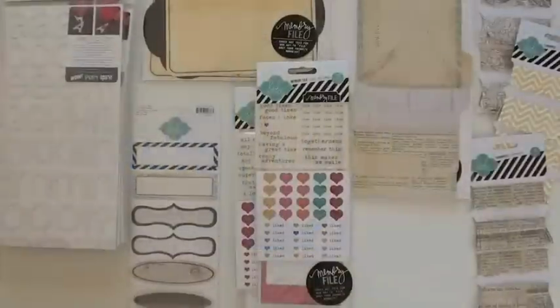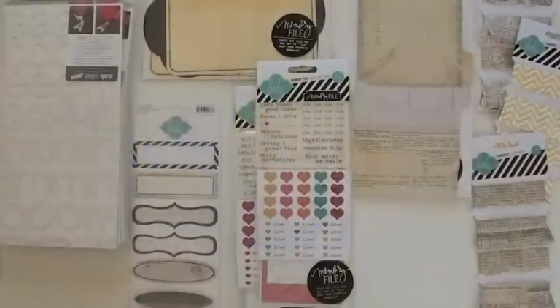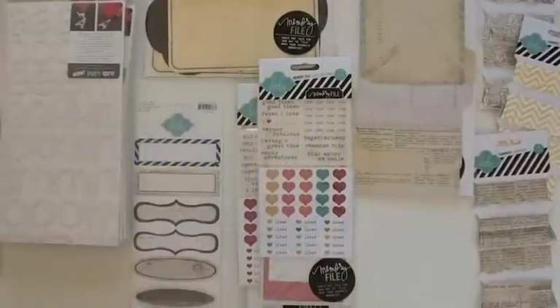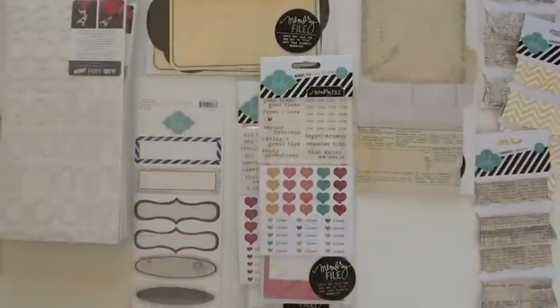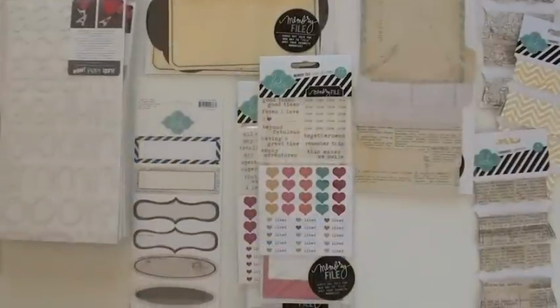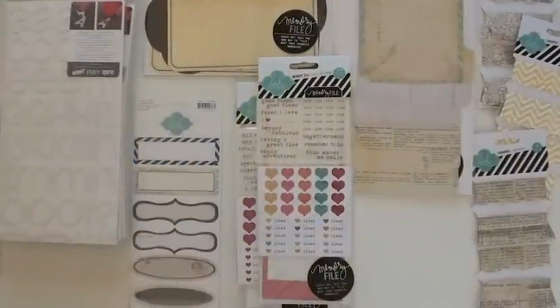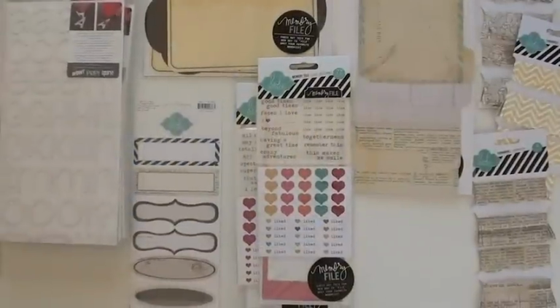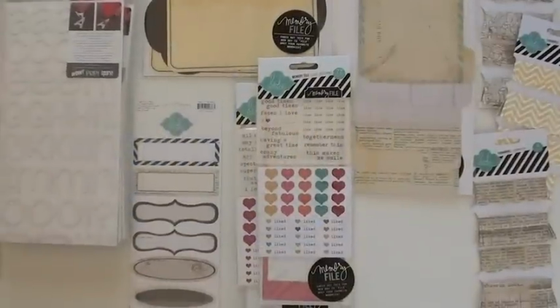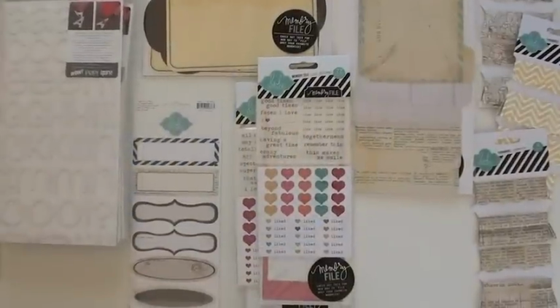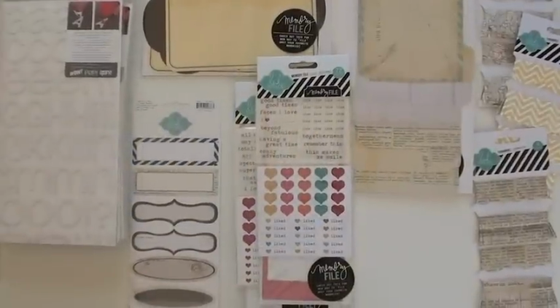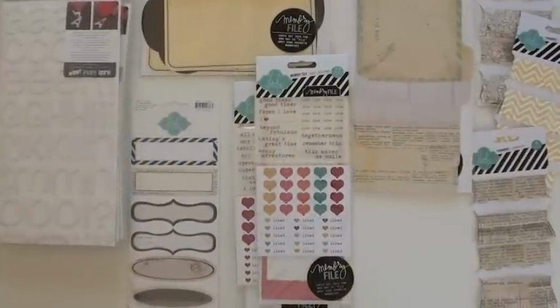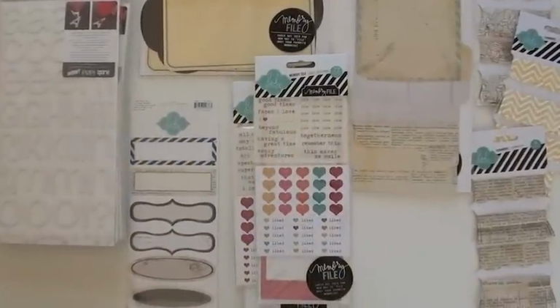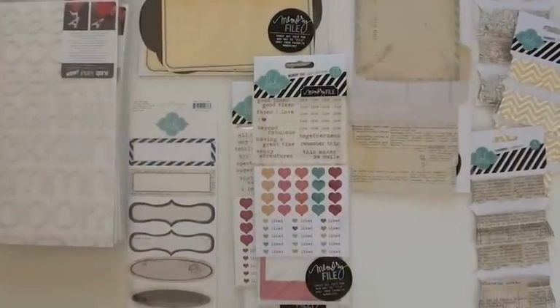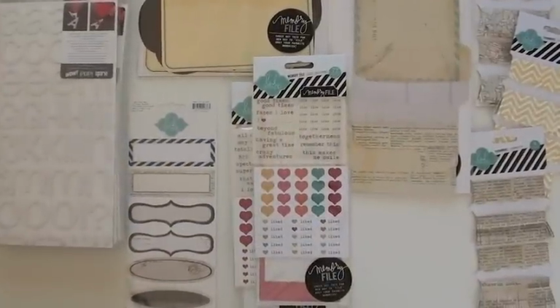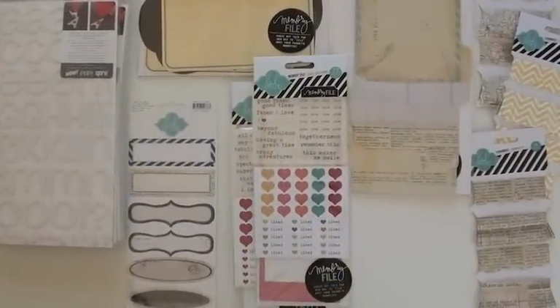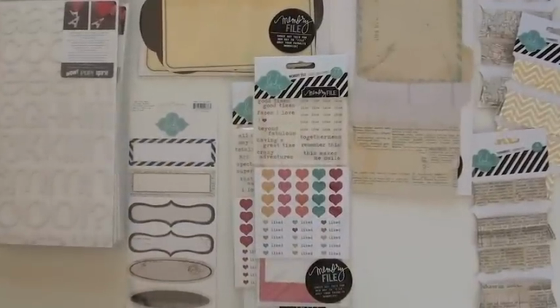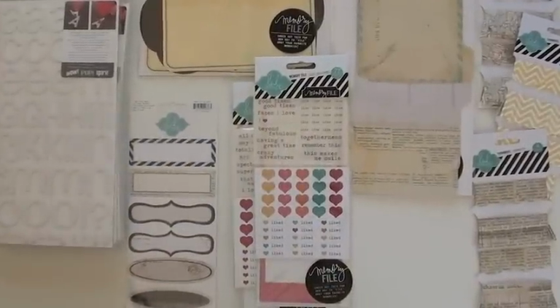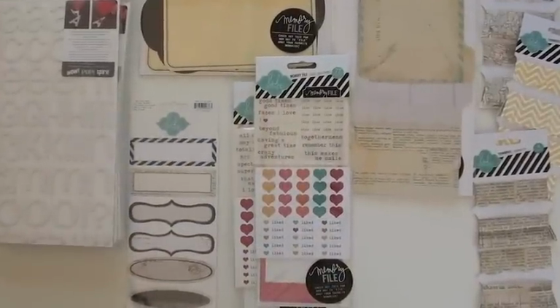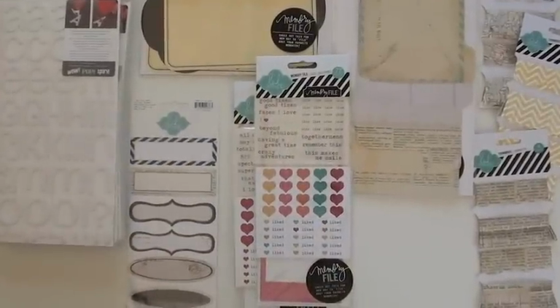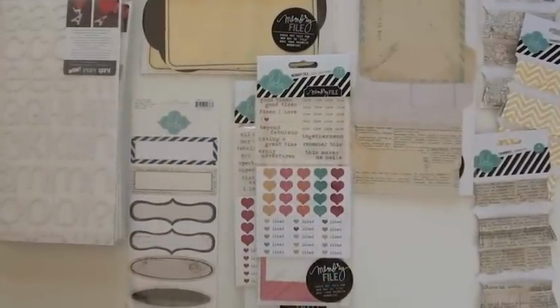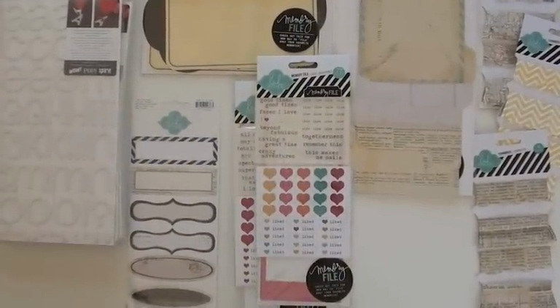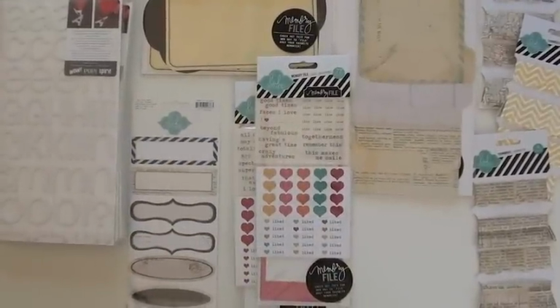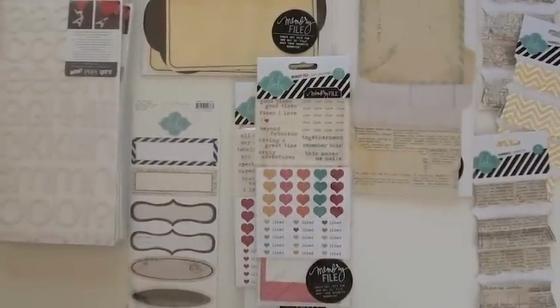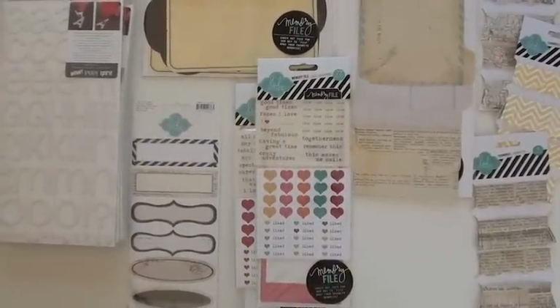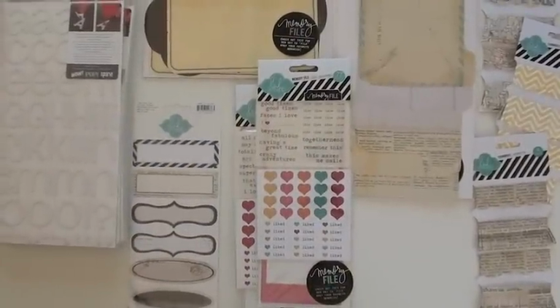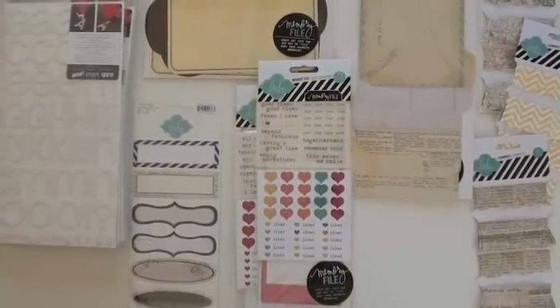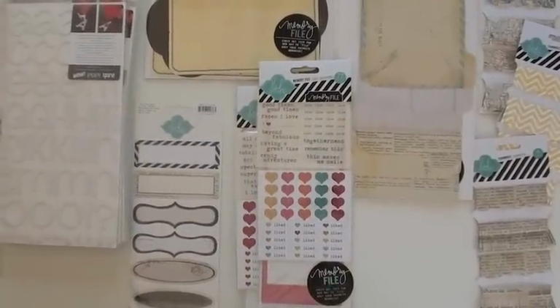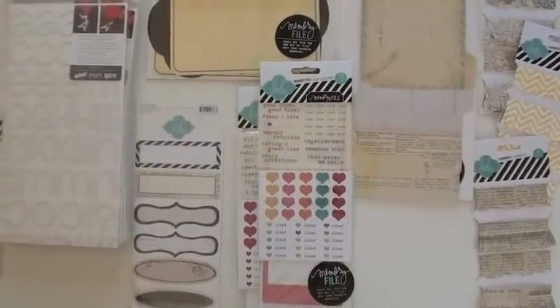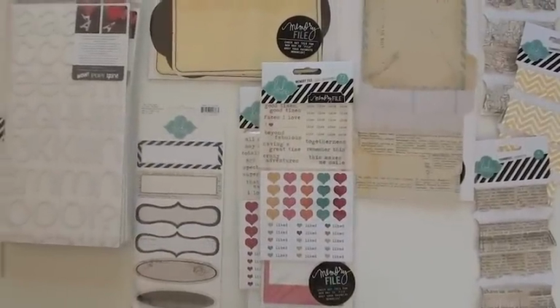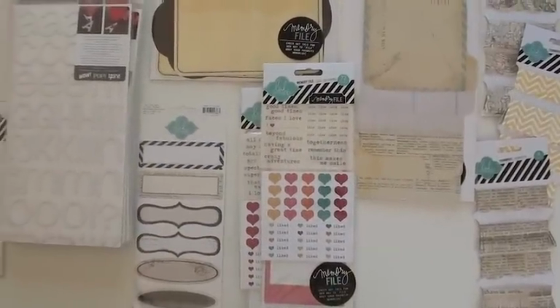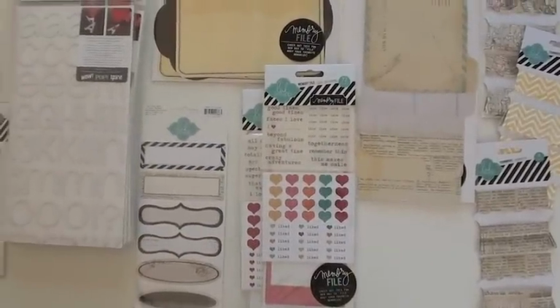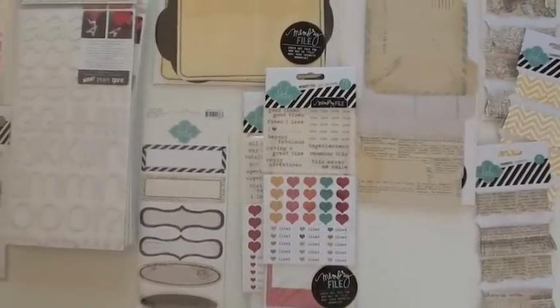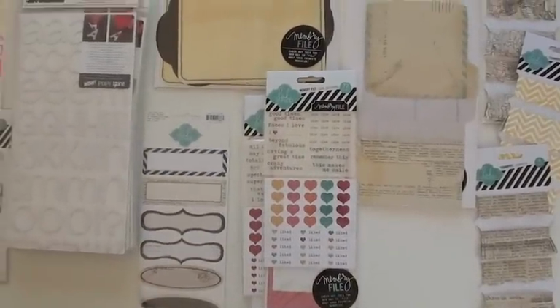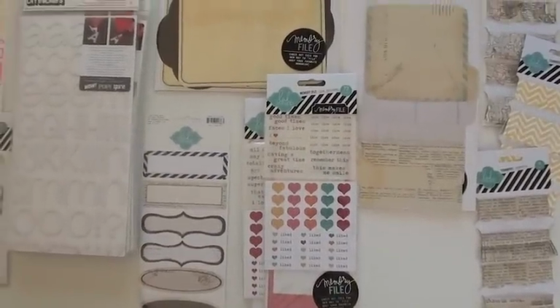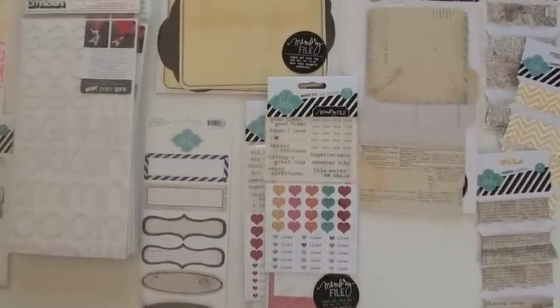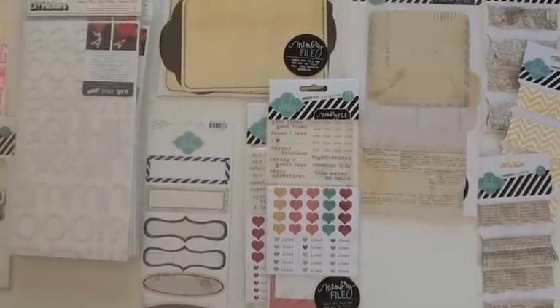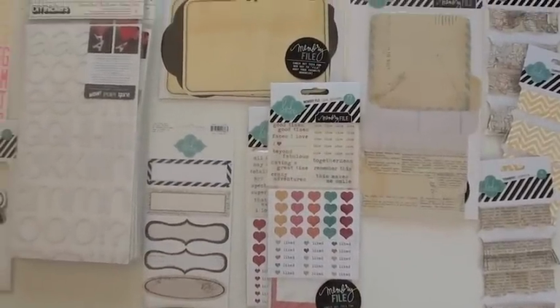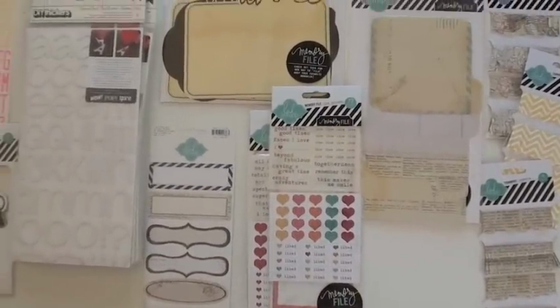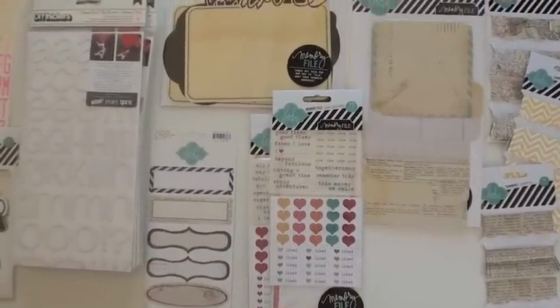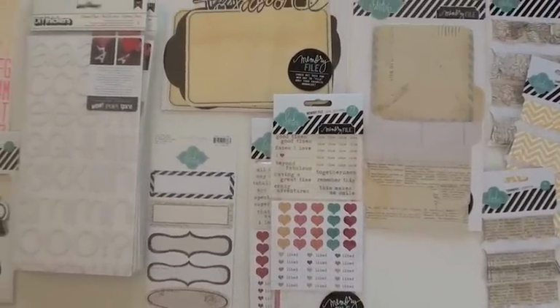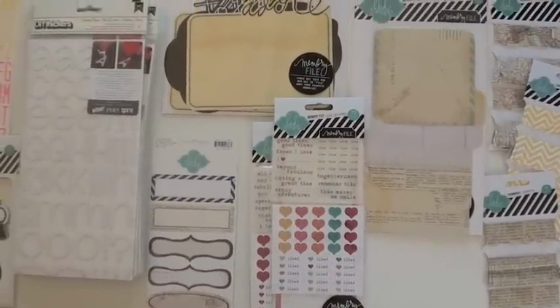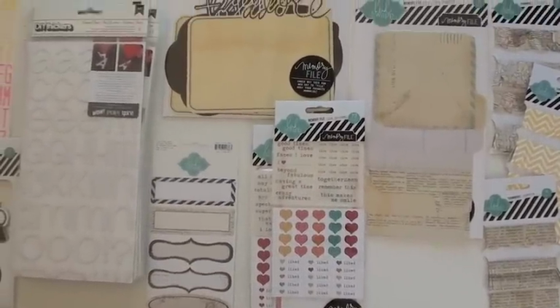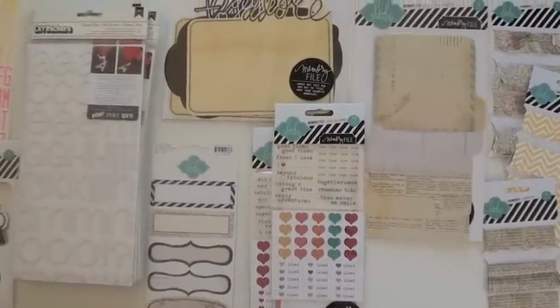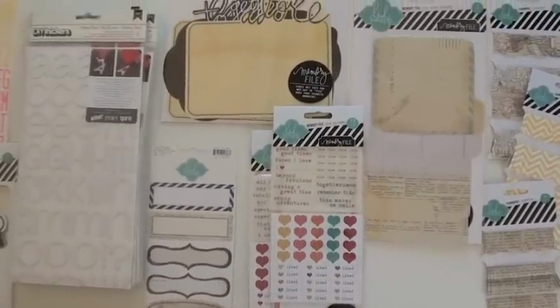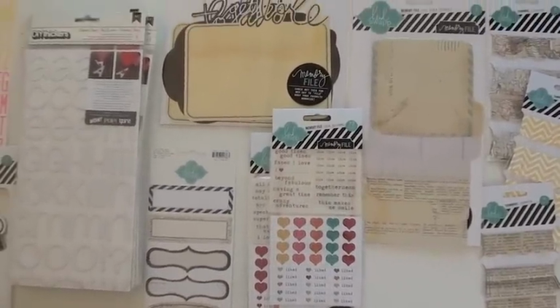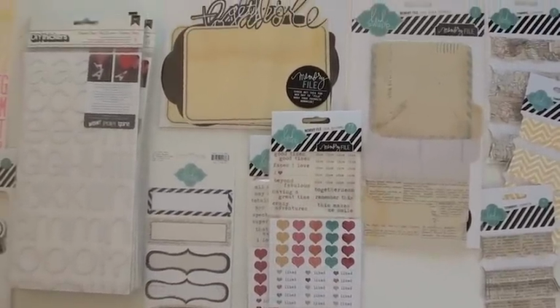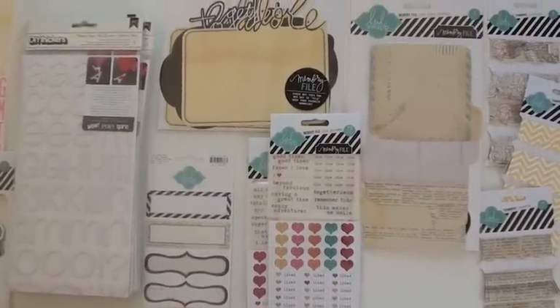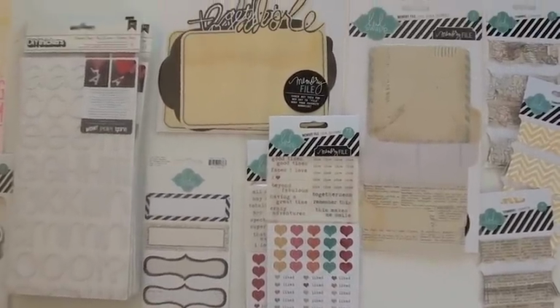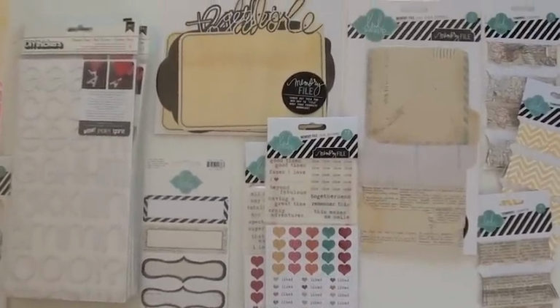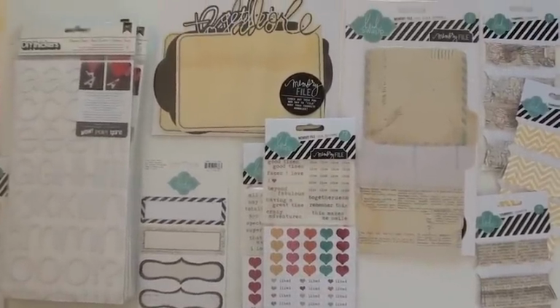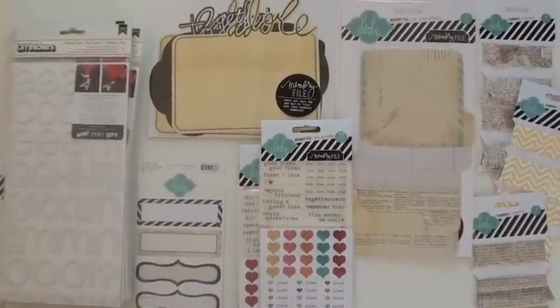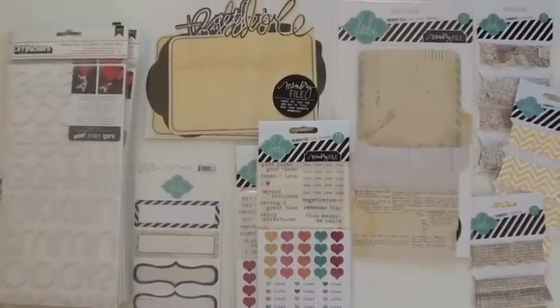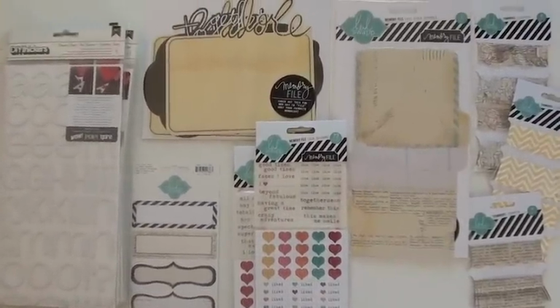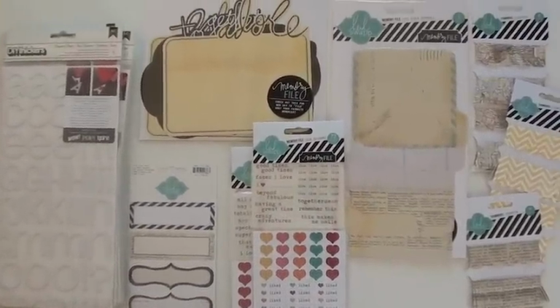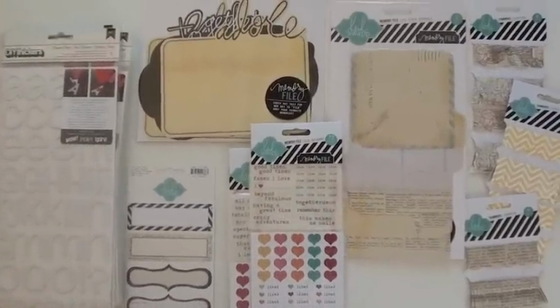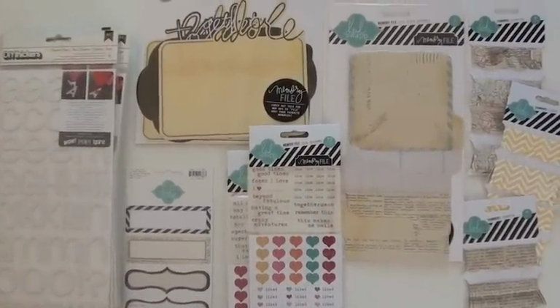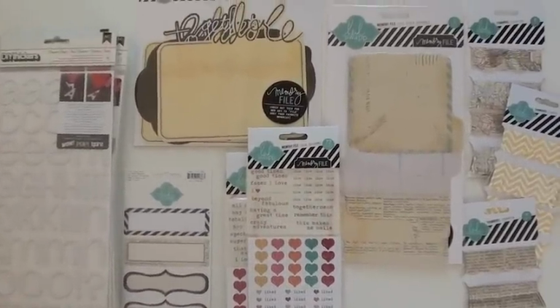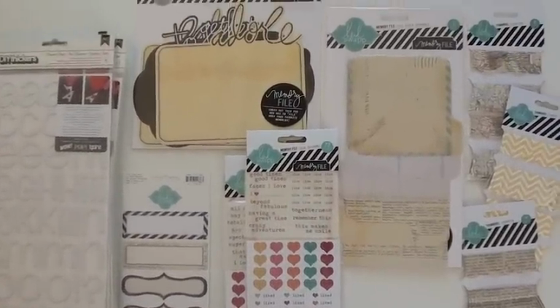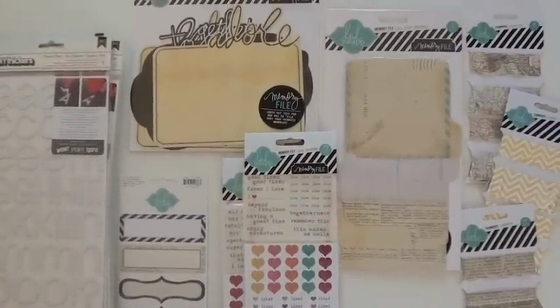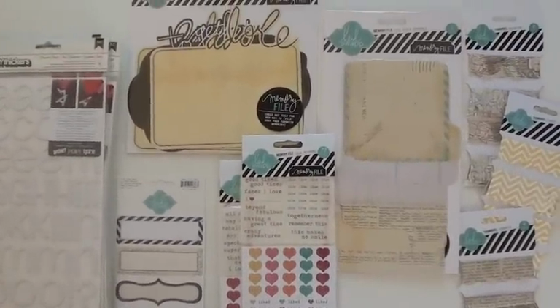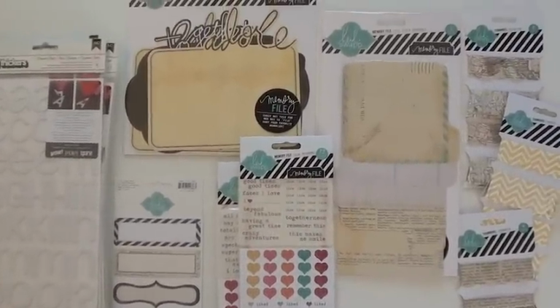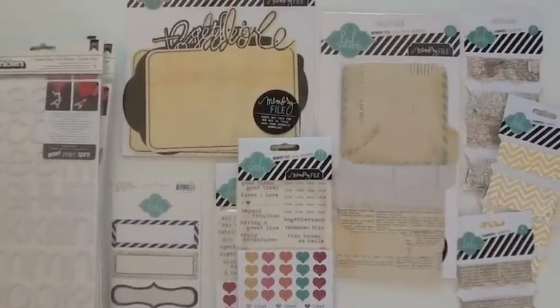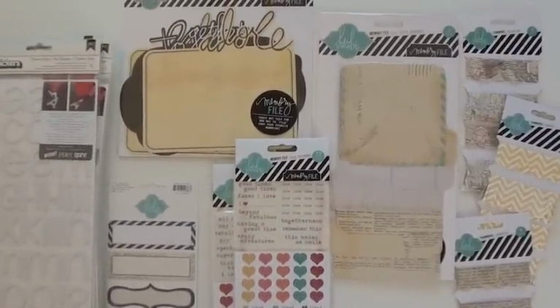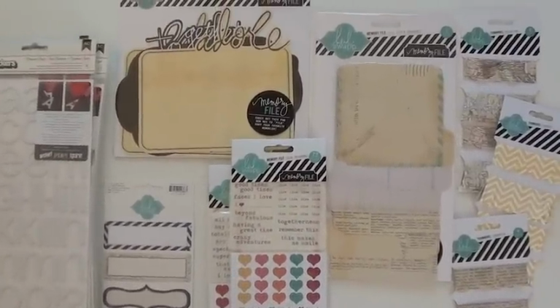At Blue Moon we've got all the new Heidi Swapp memory file system. Let's take a look at some great, unique options.